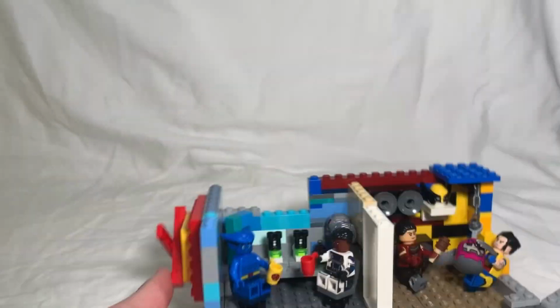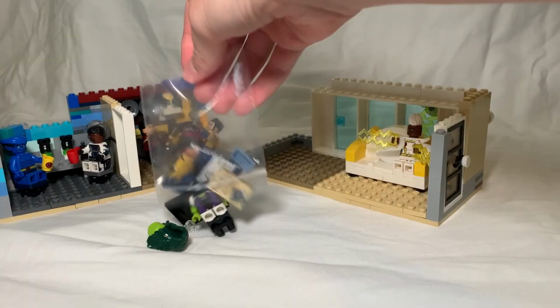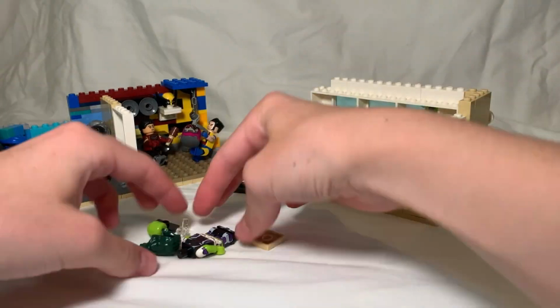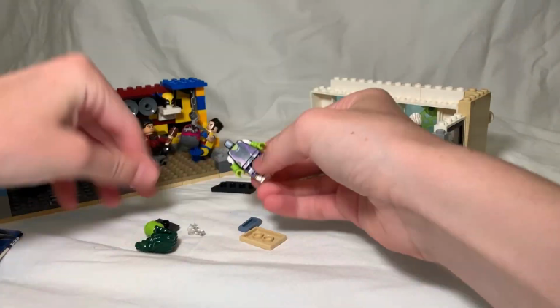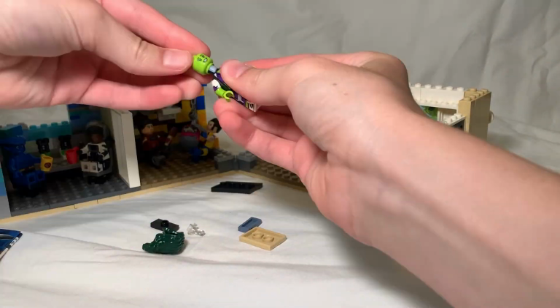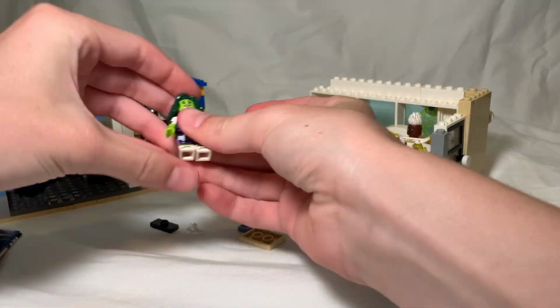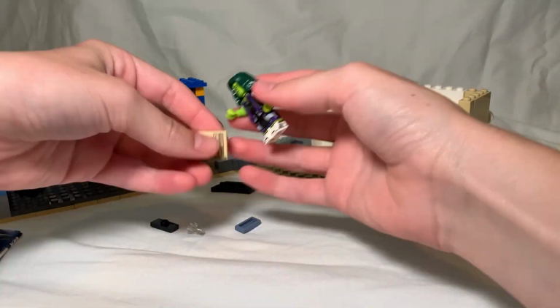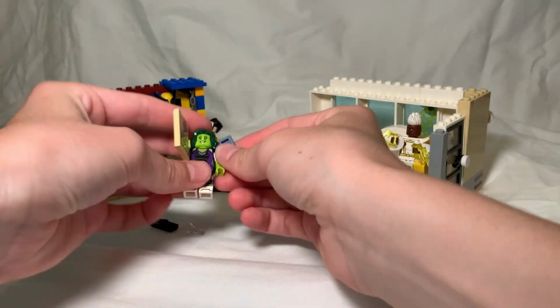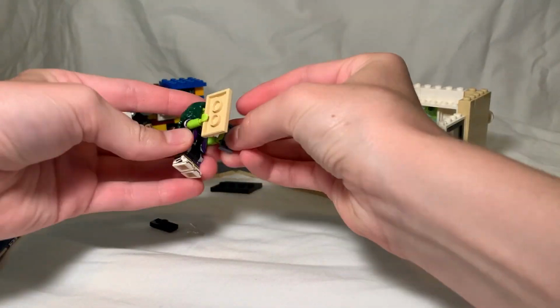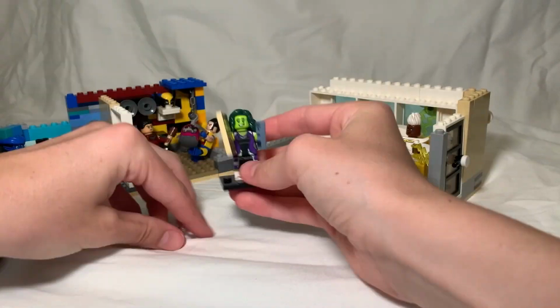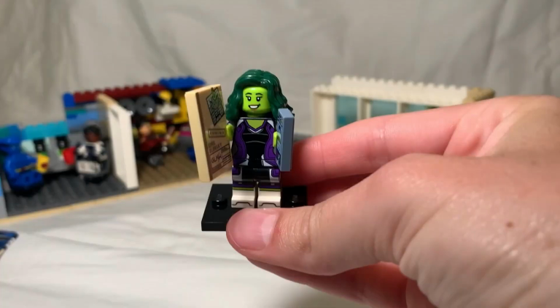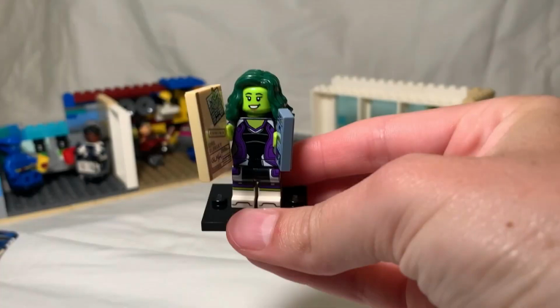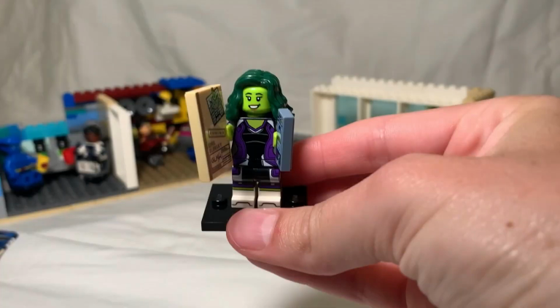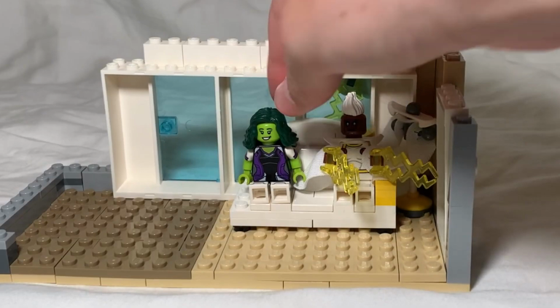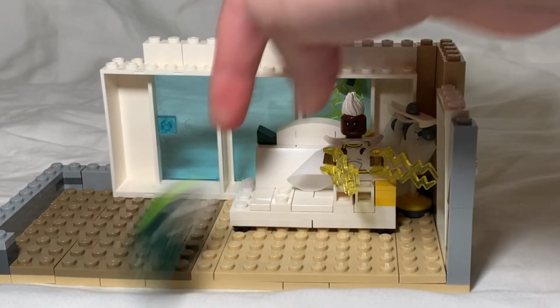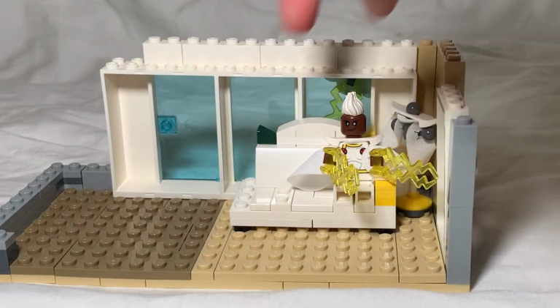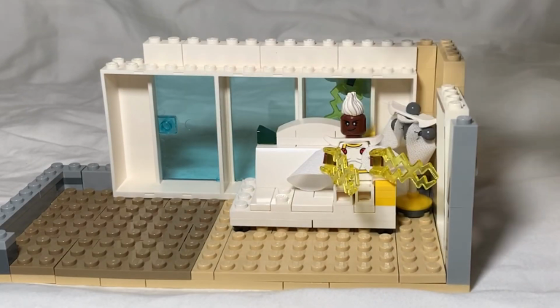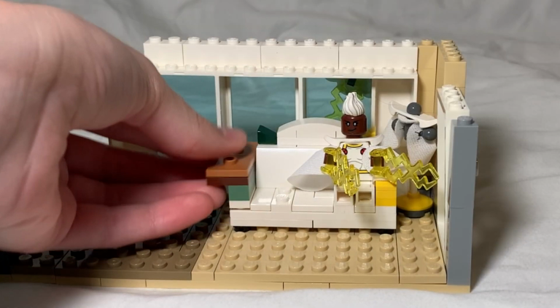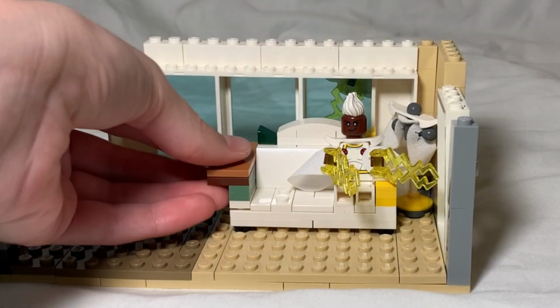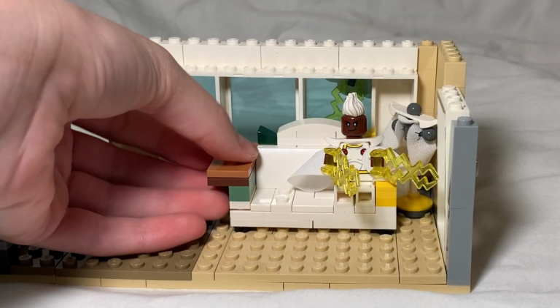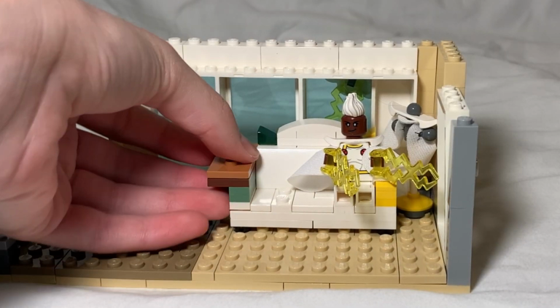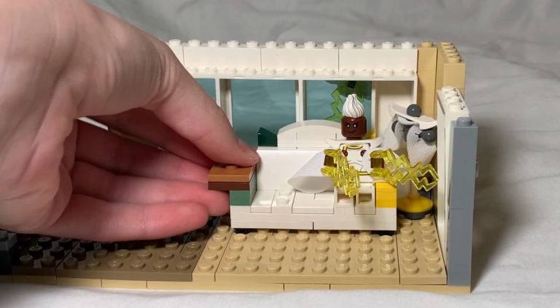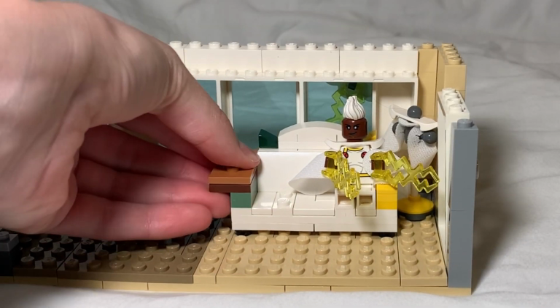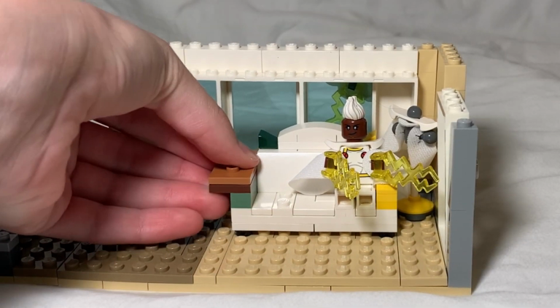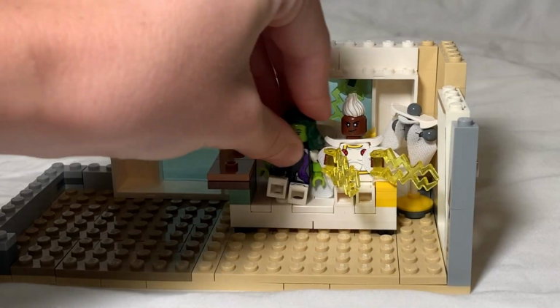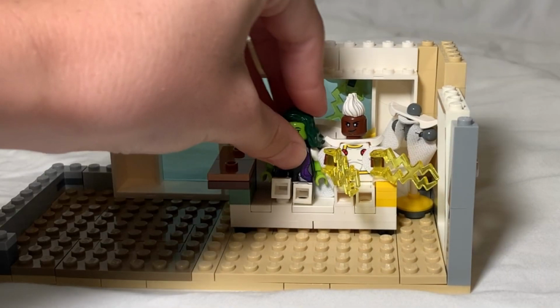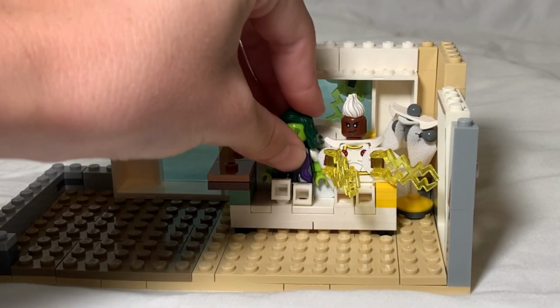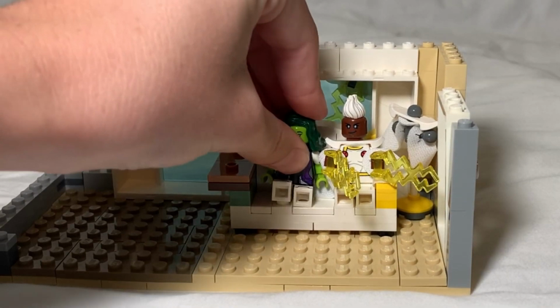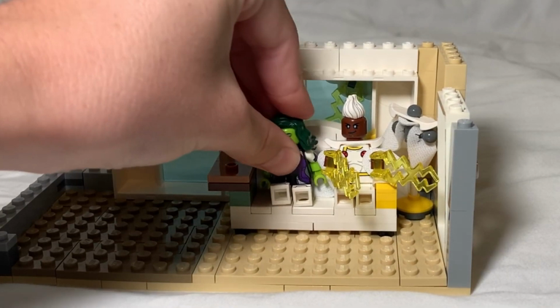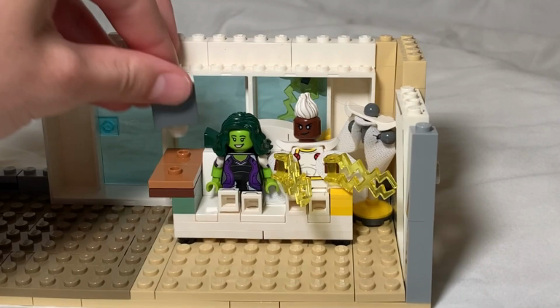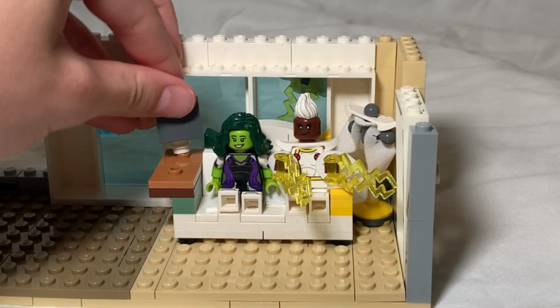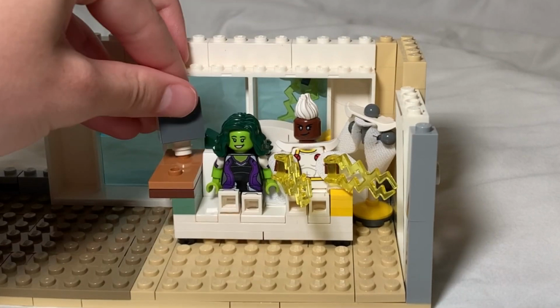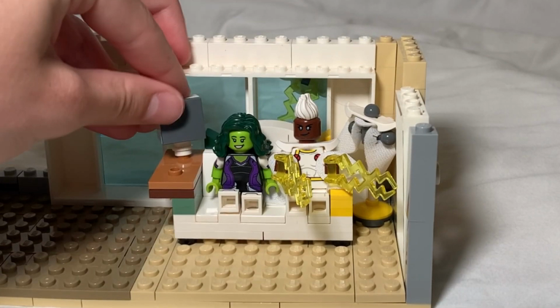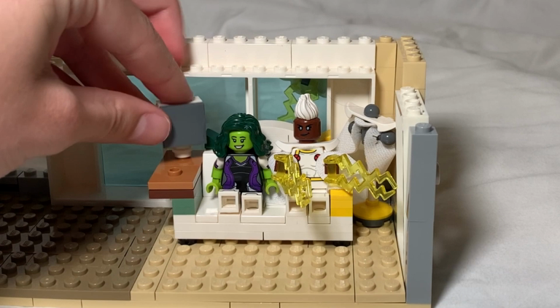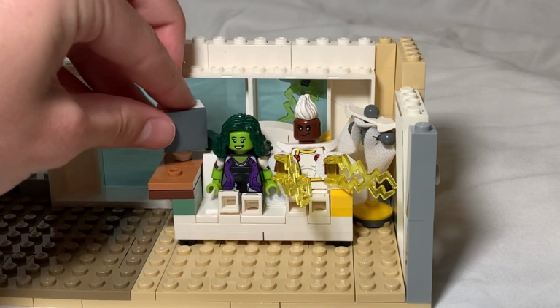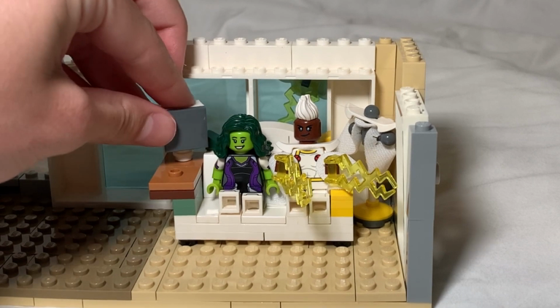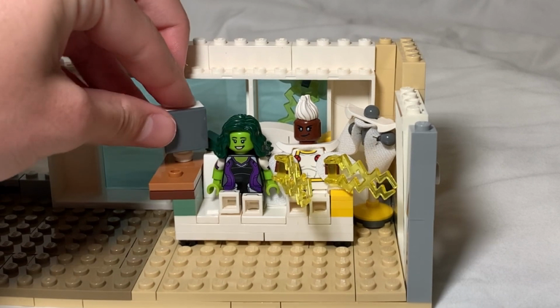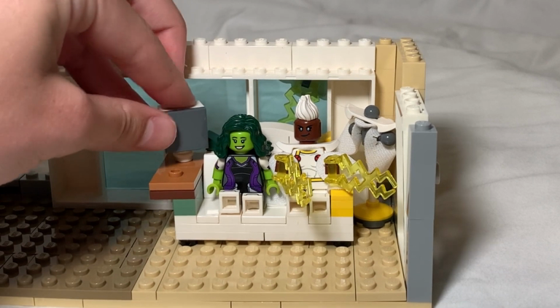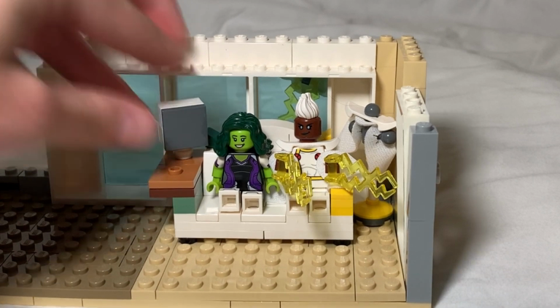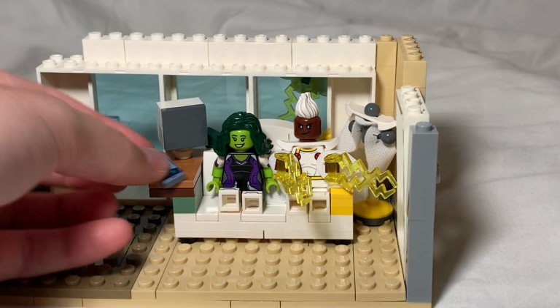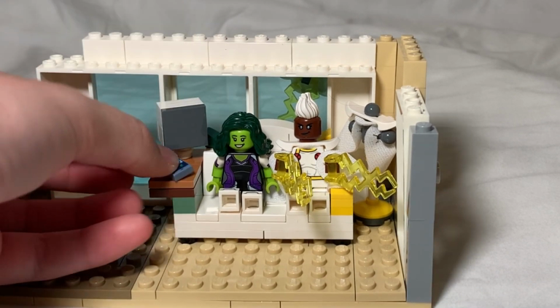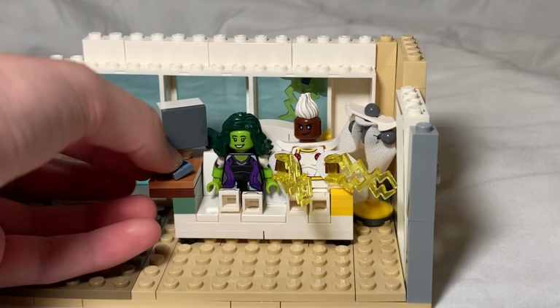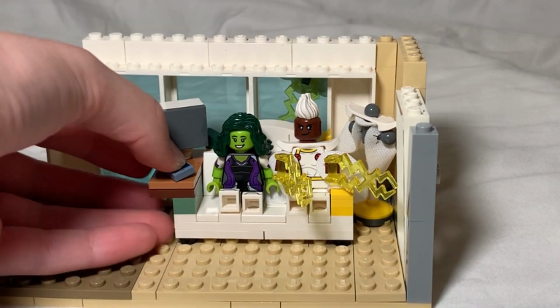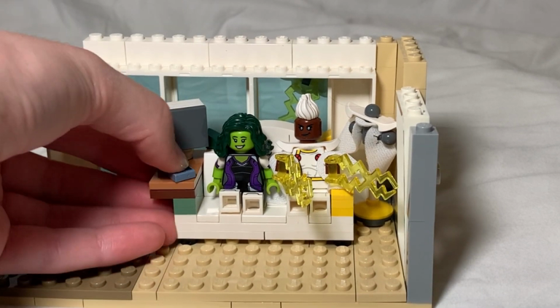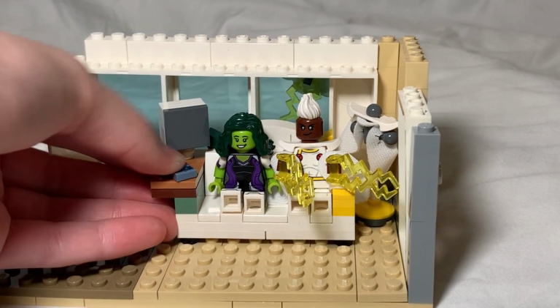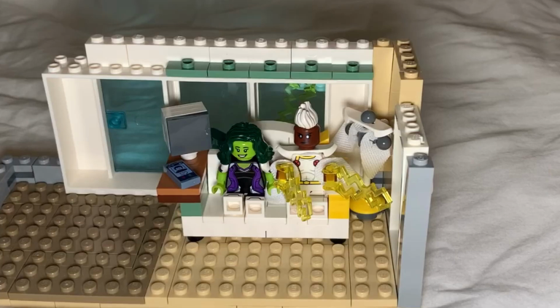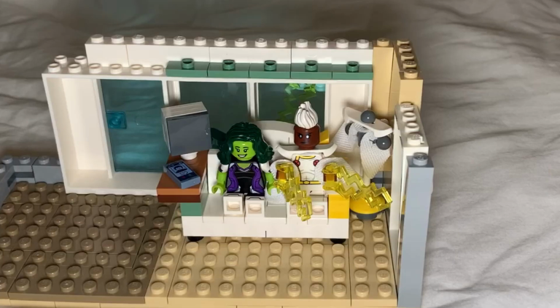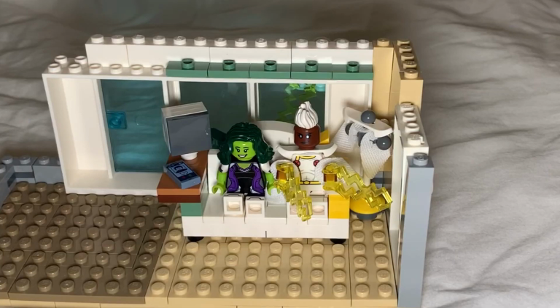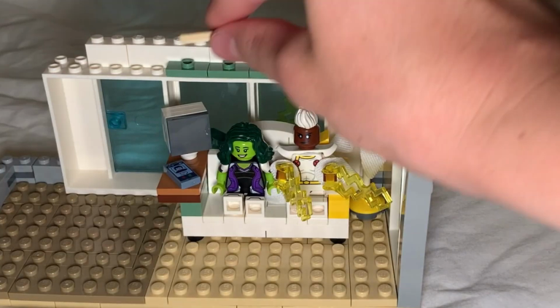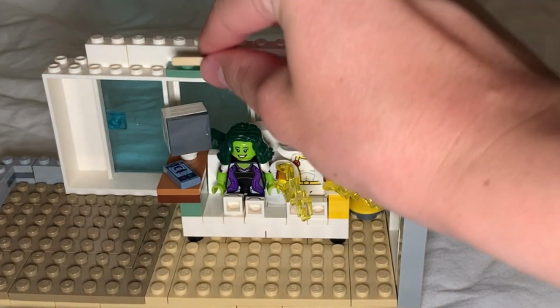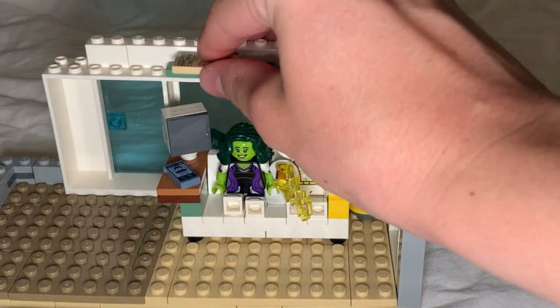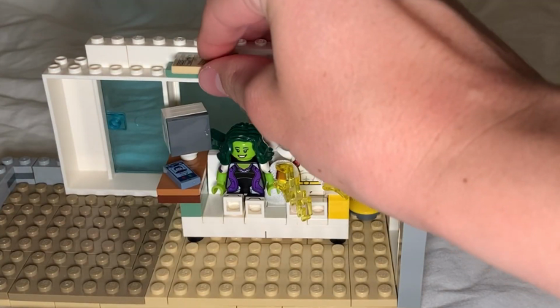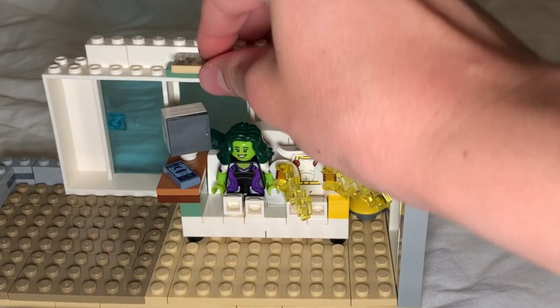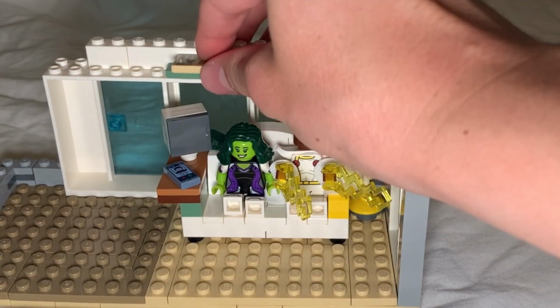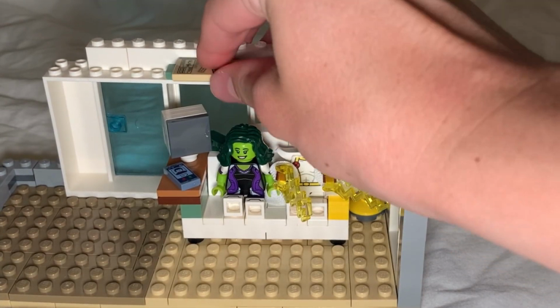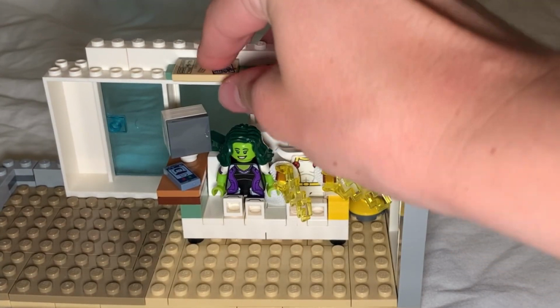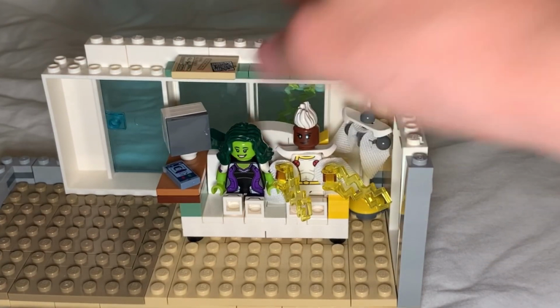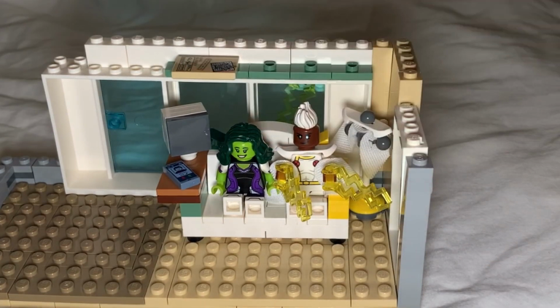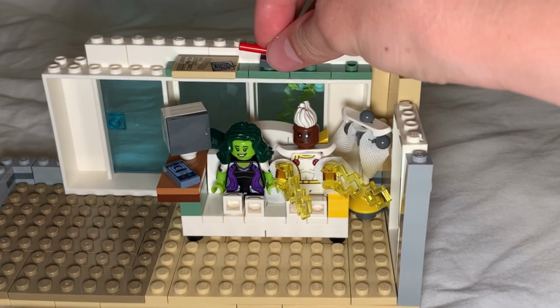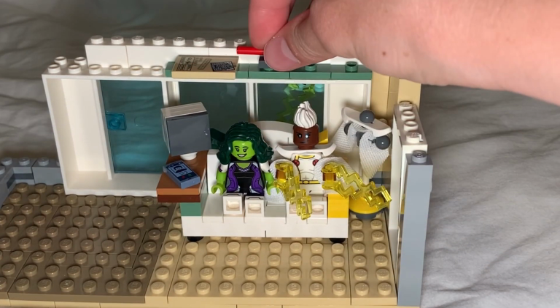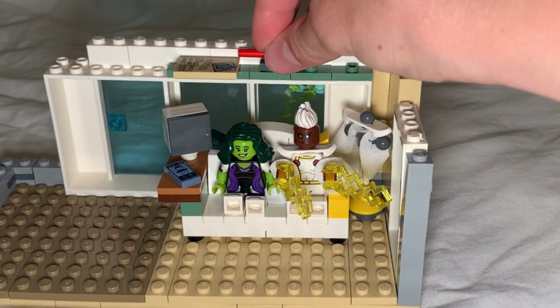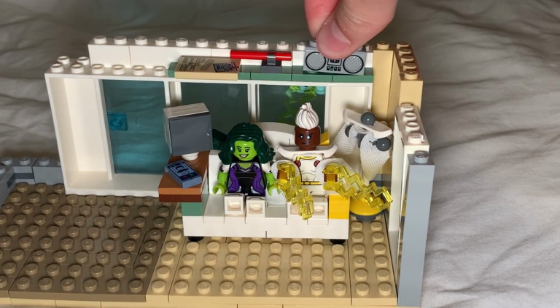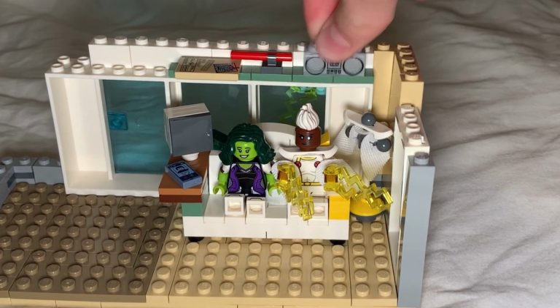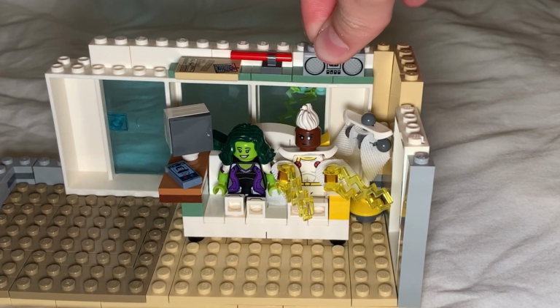Now the next character is She-Hulk, who is going to take over the other side of Storm's couch with a desk for her lawyer work and a shelf above with more references to her show.